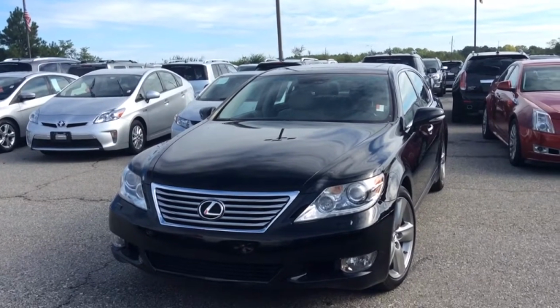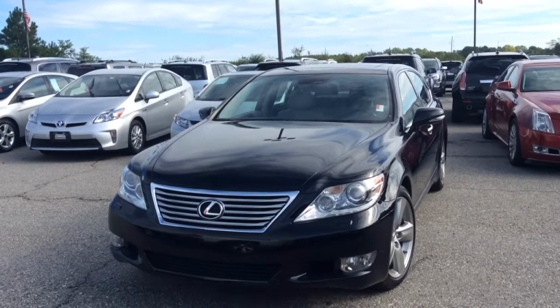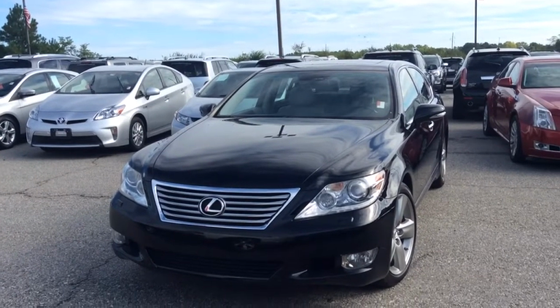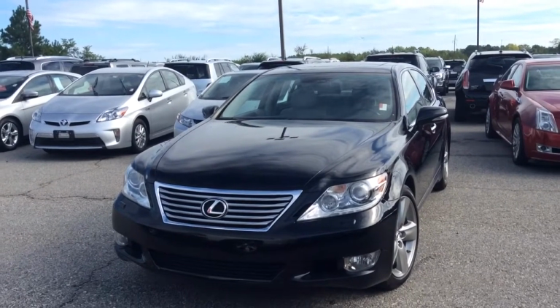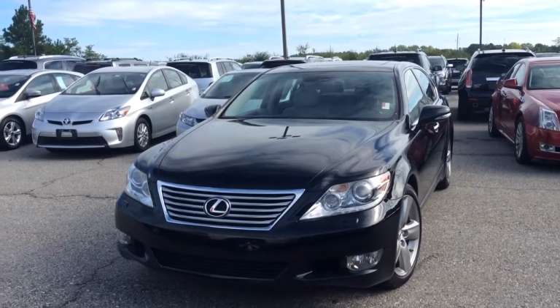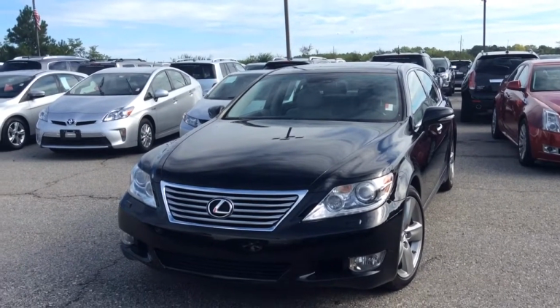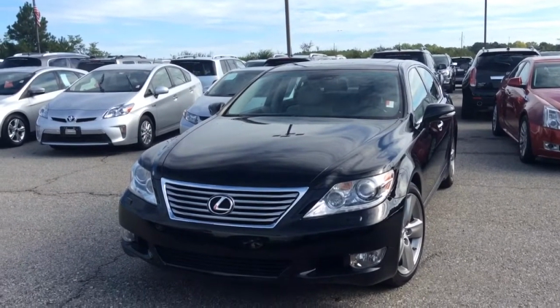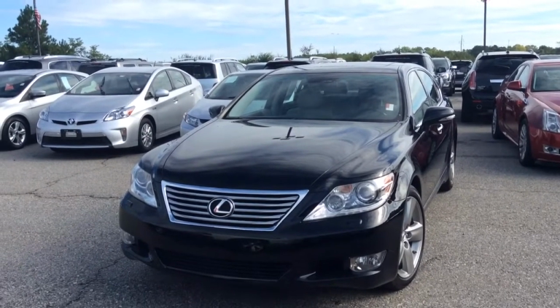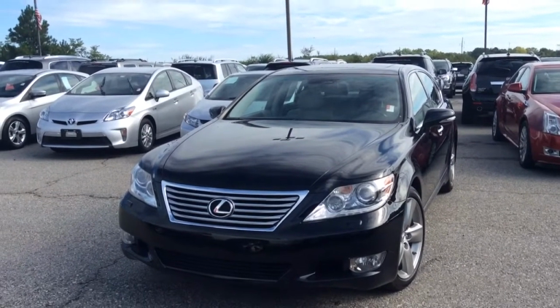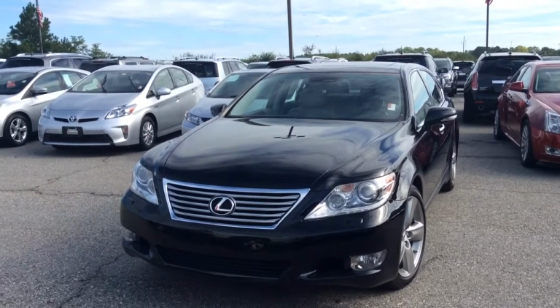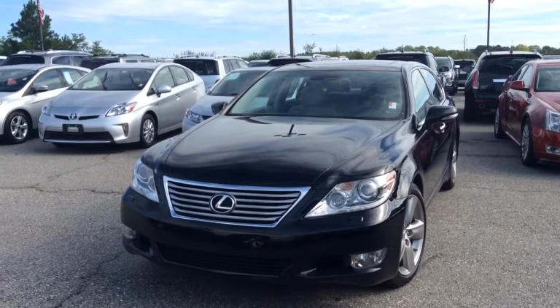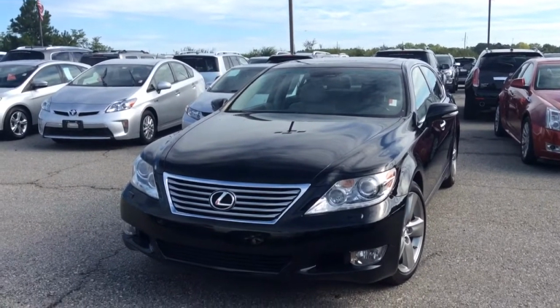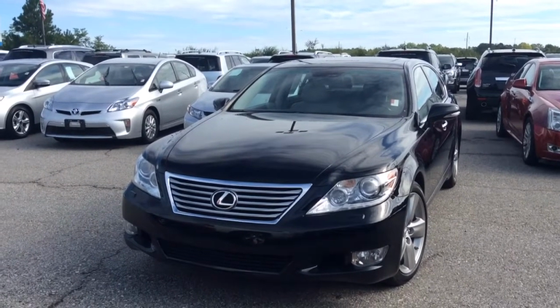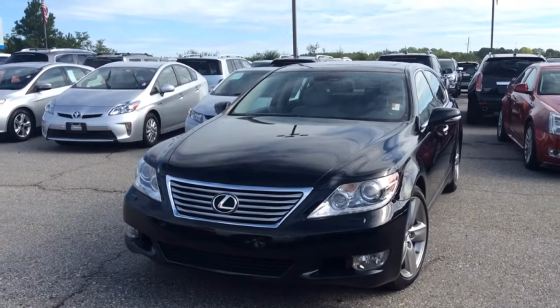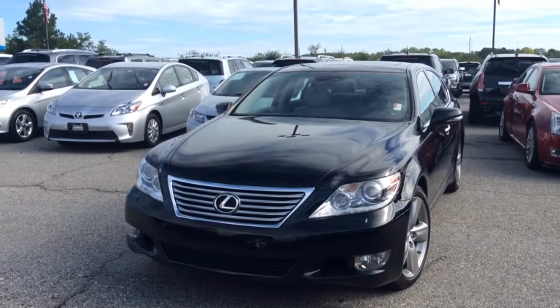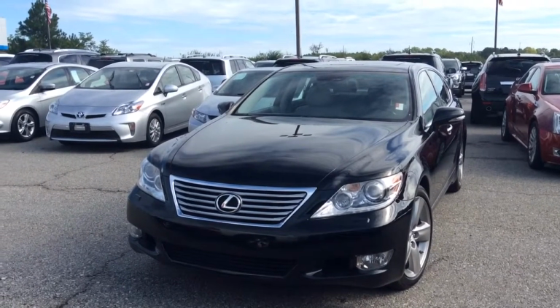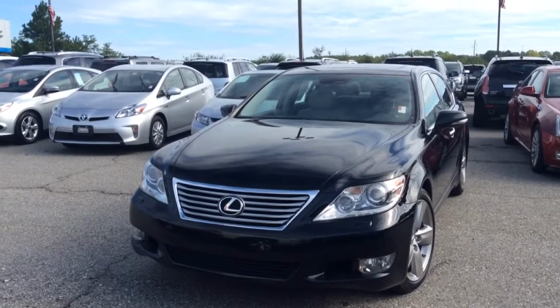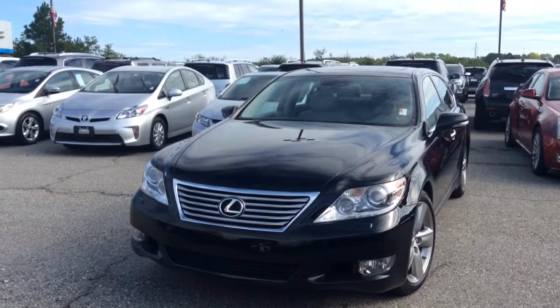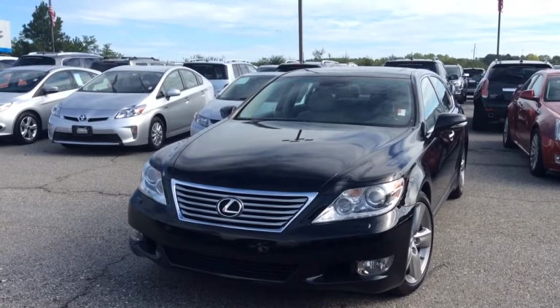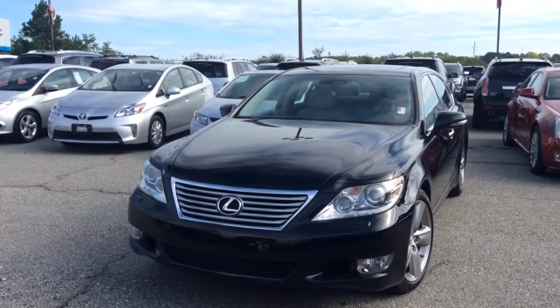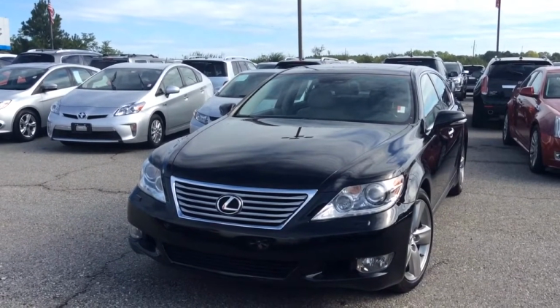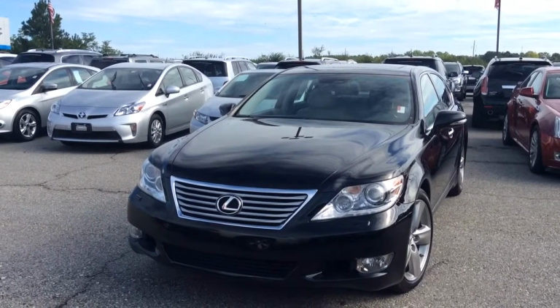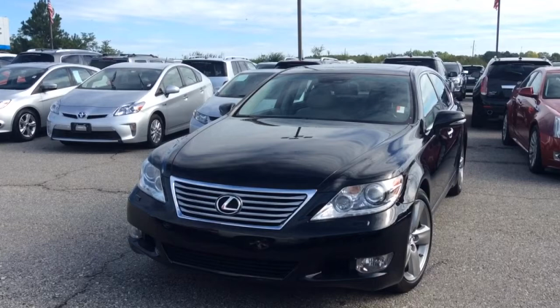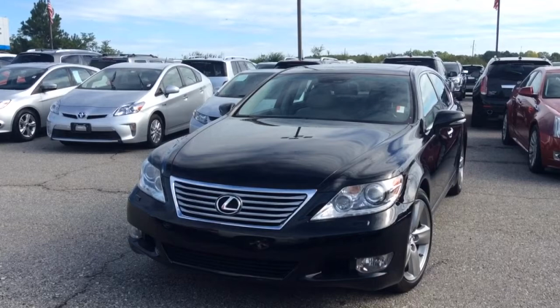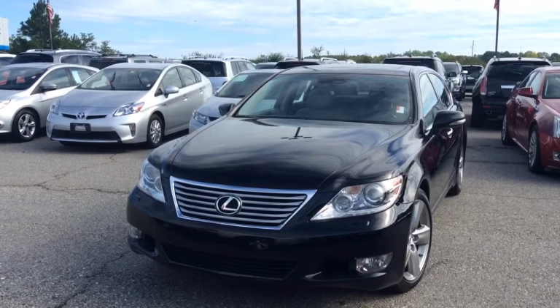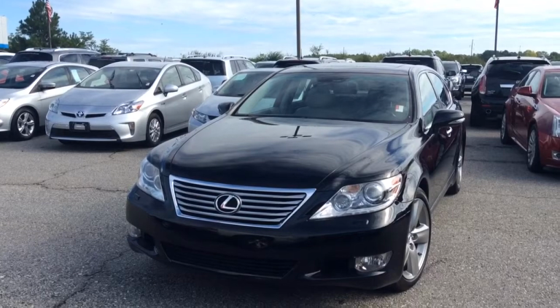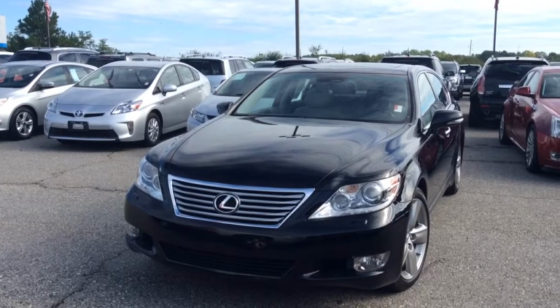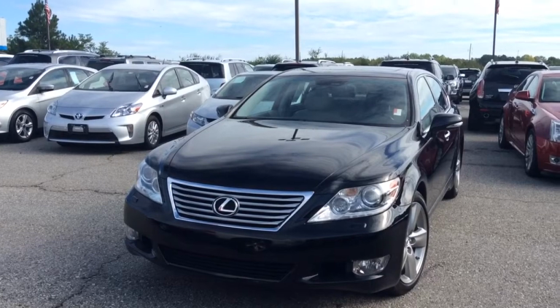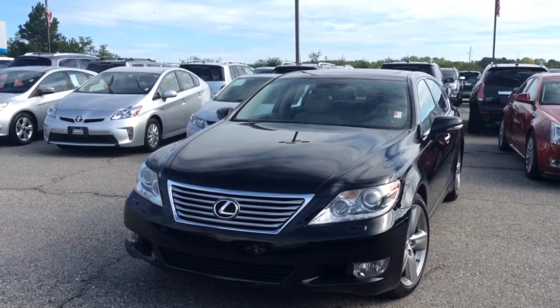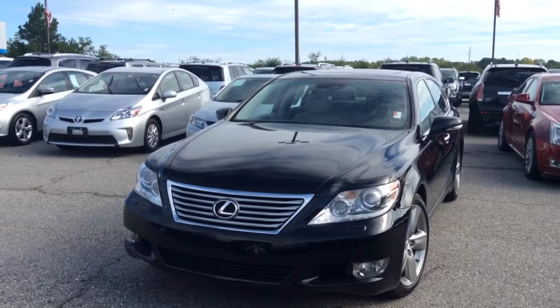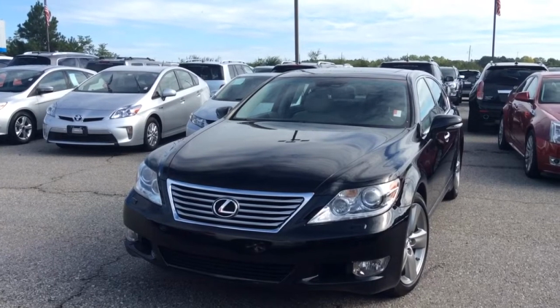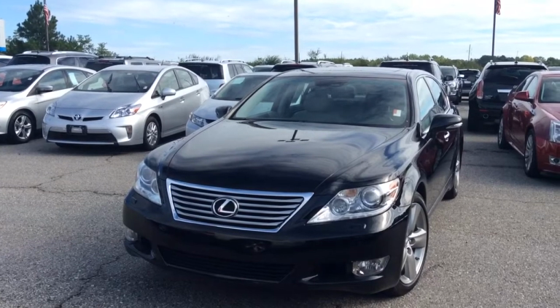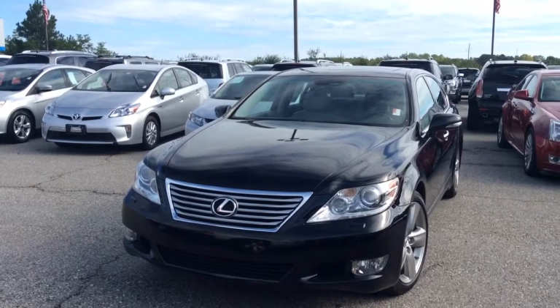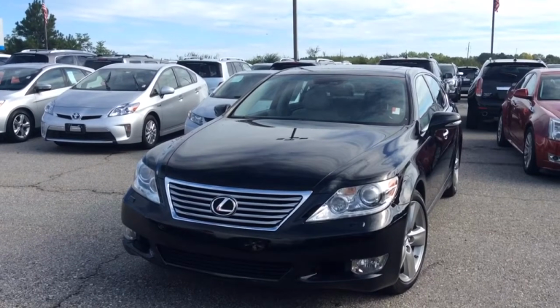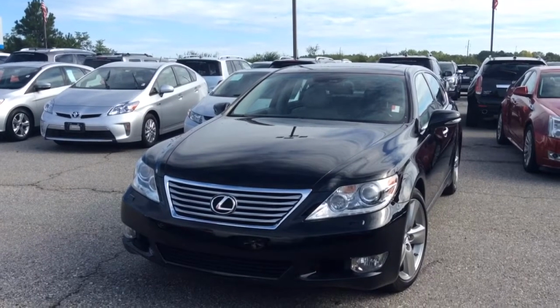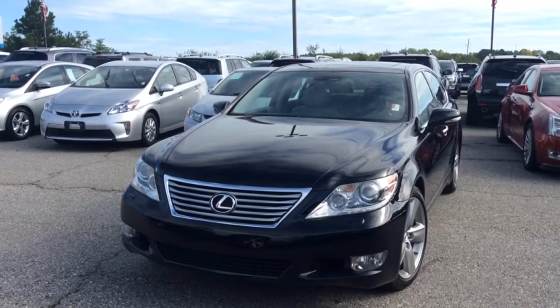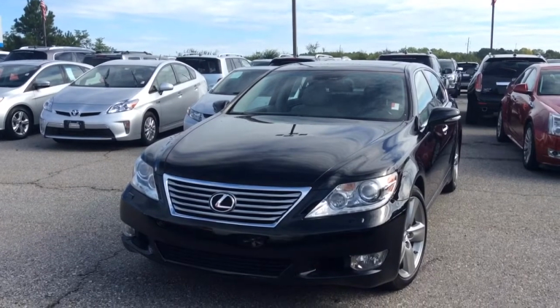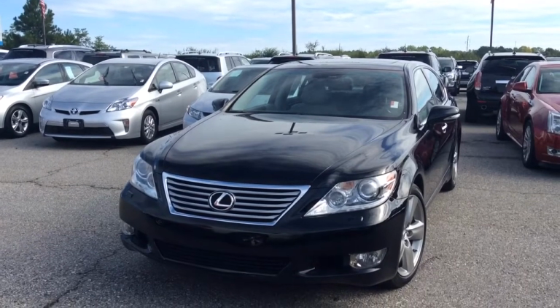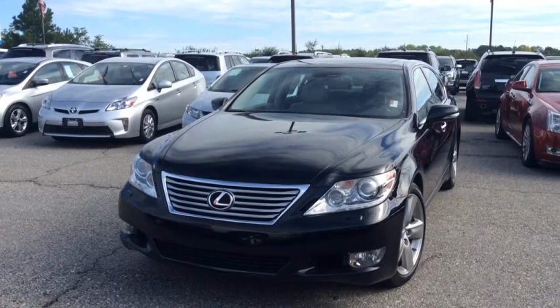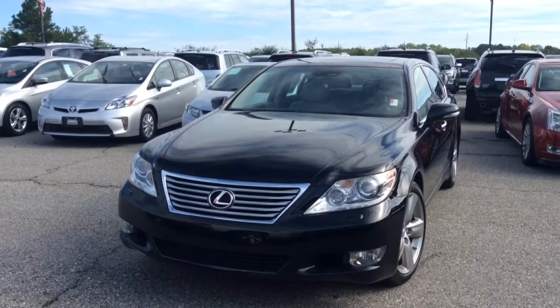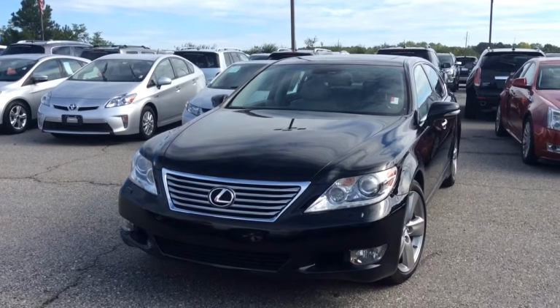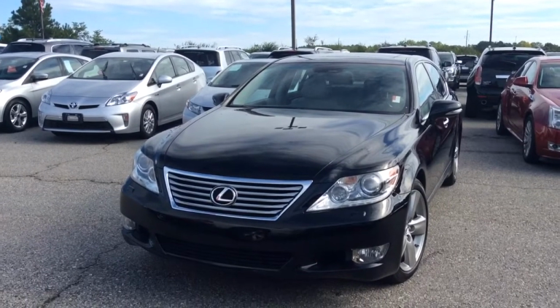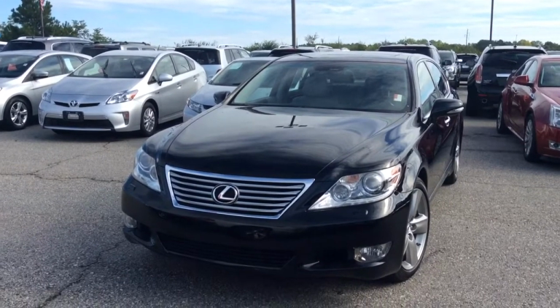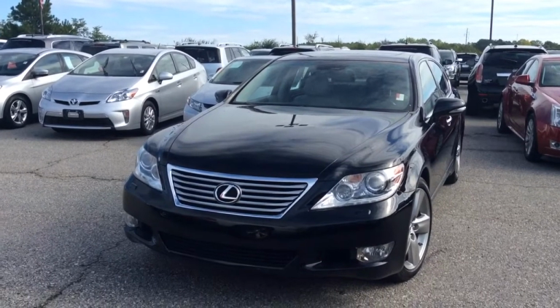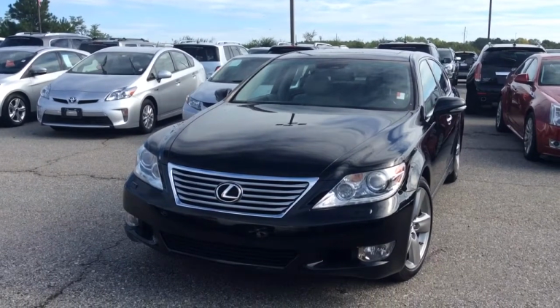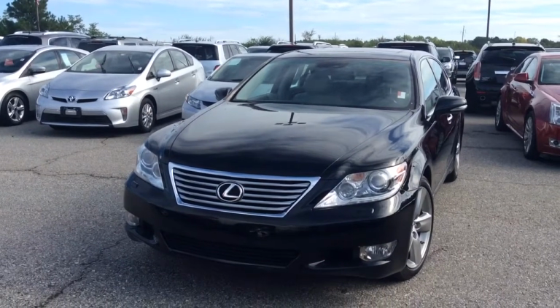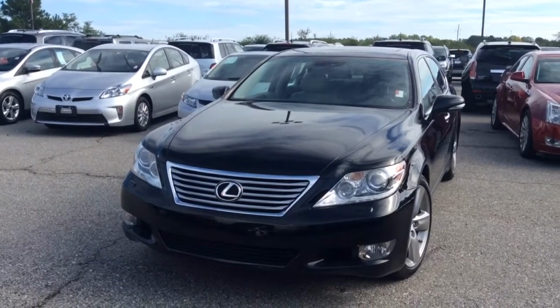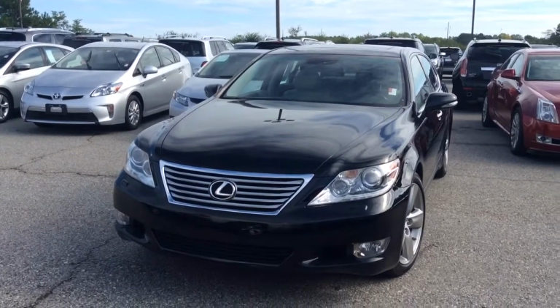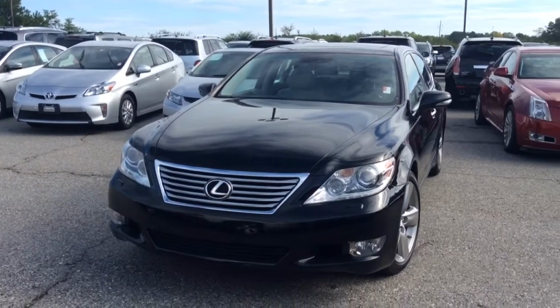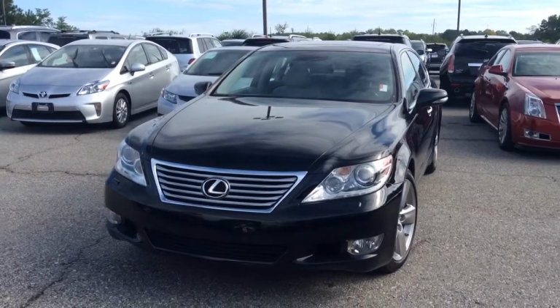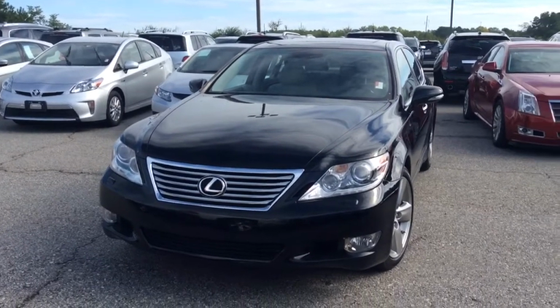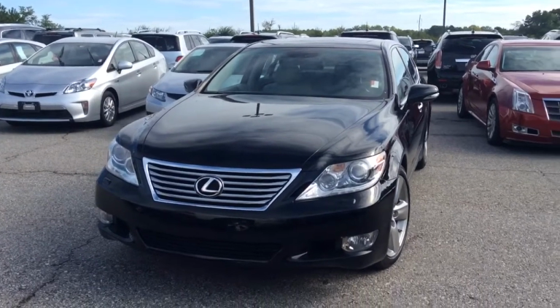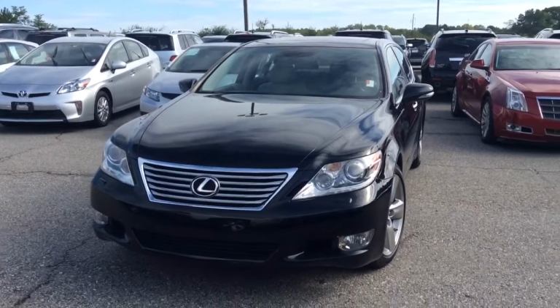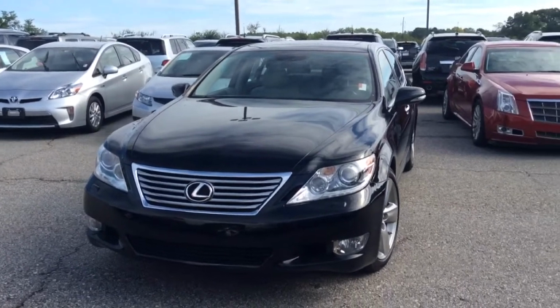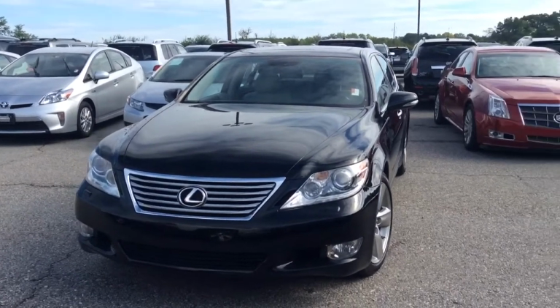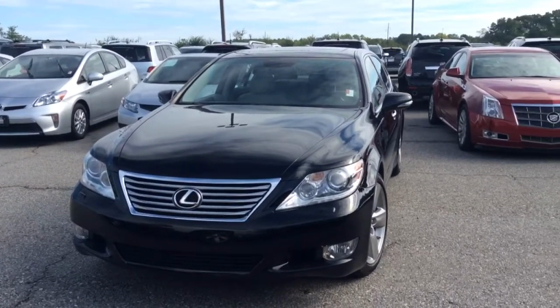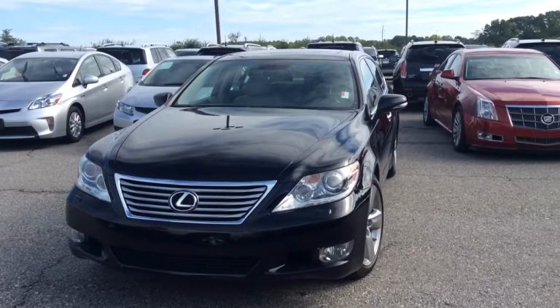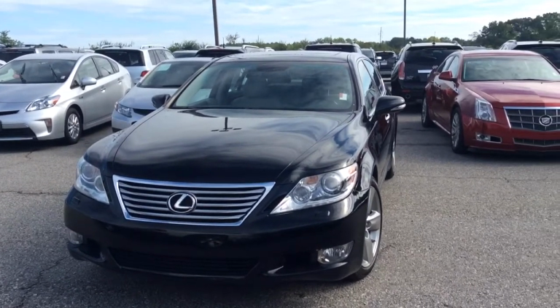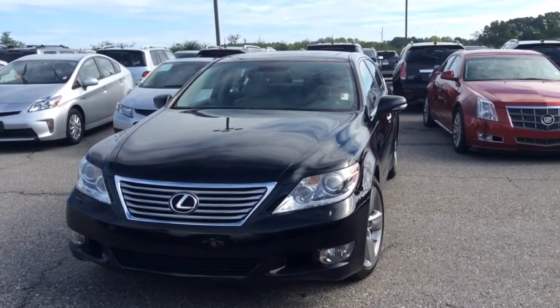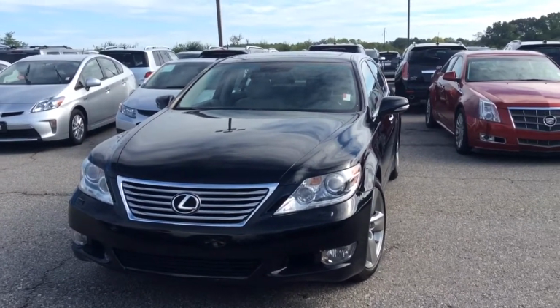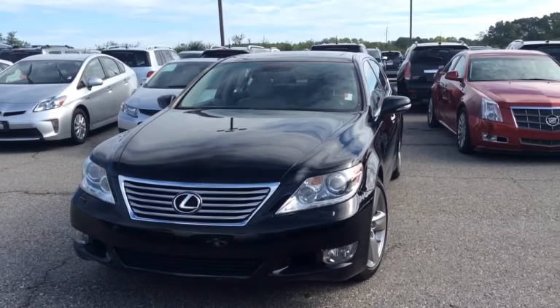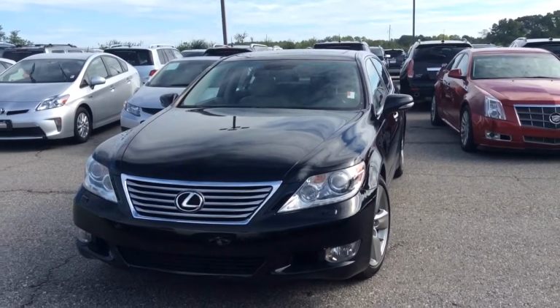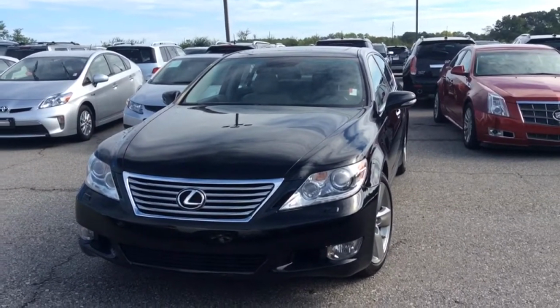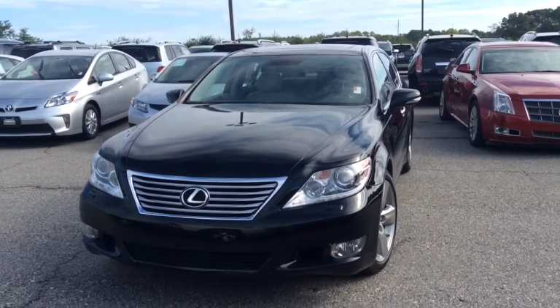Hey Dawn, it's Josh Barr here at Jimmy Brett Chevrolet in Greensburg, Georgia. I wanted to show you this beautiful 2010 LX460 we have out here.